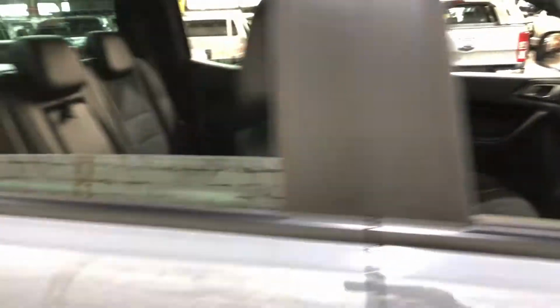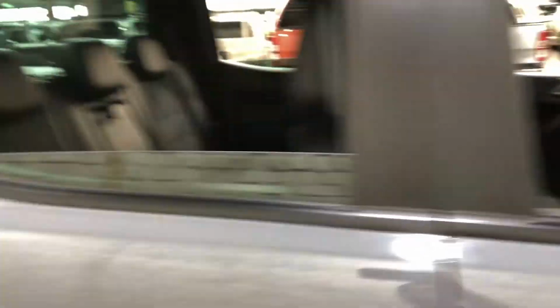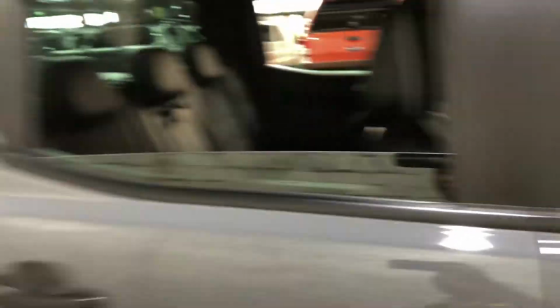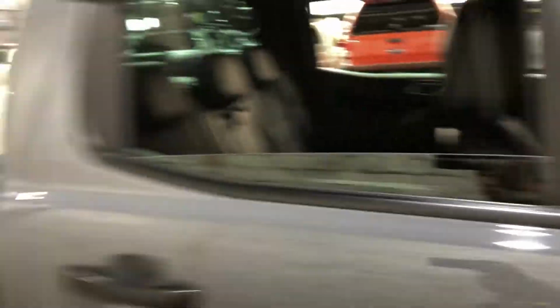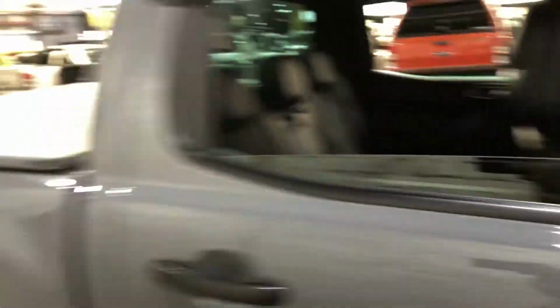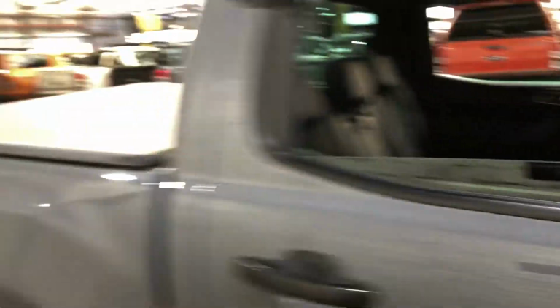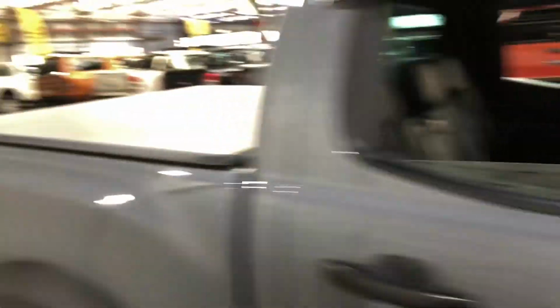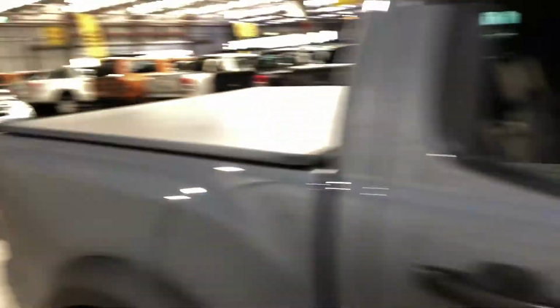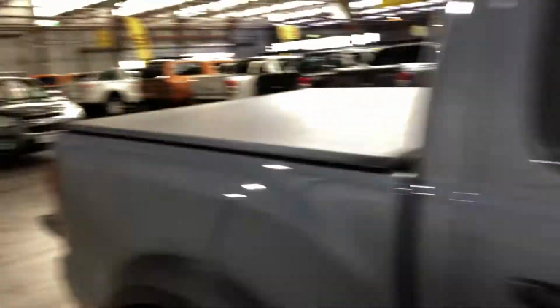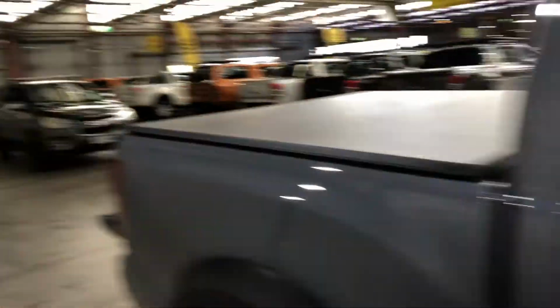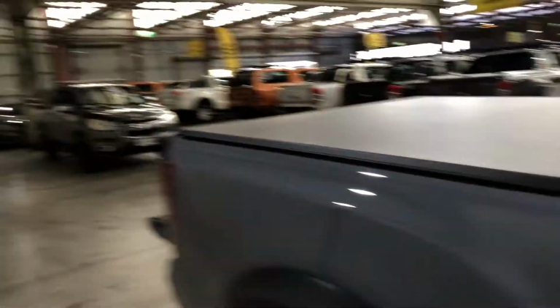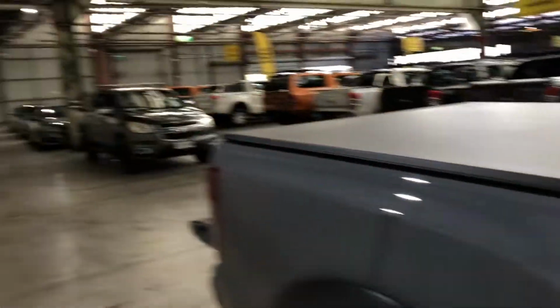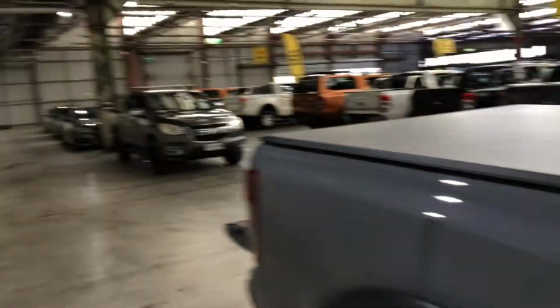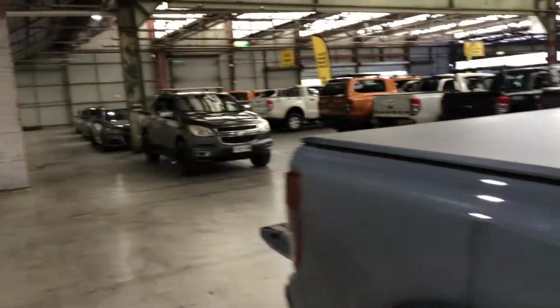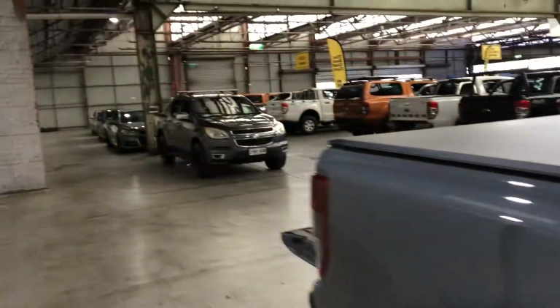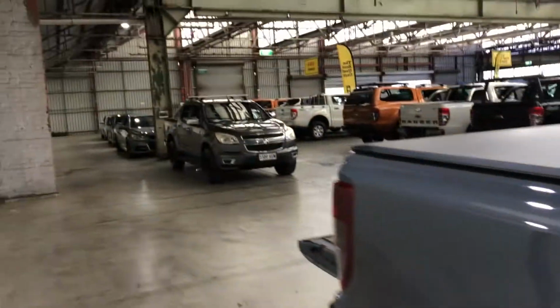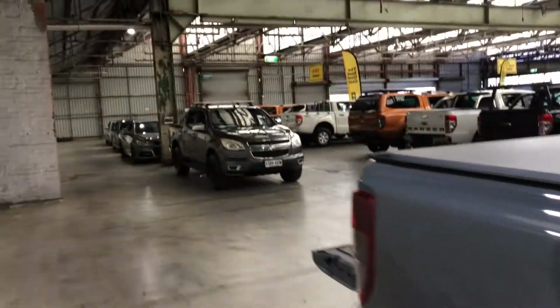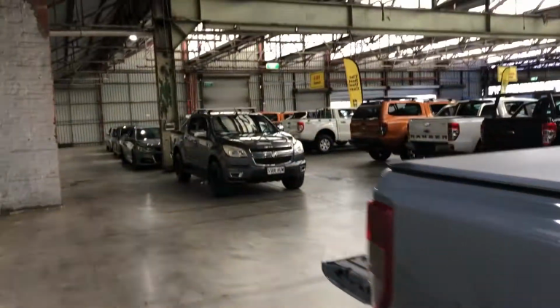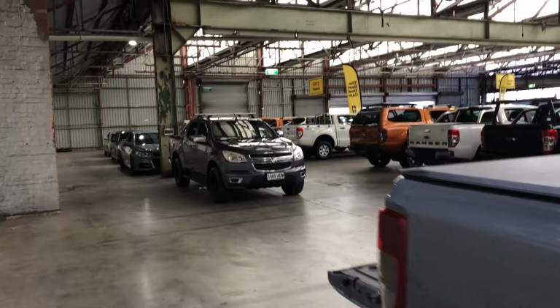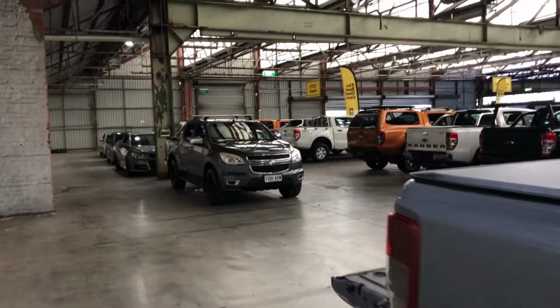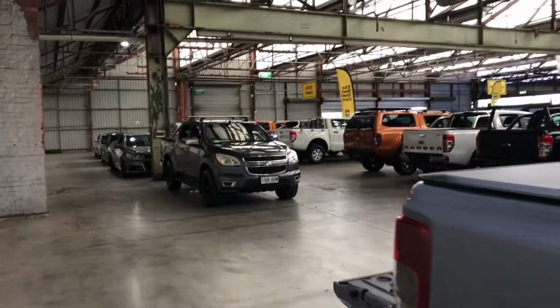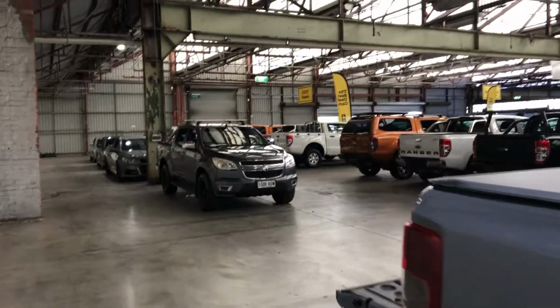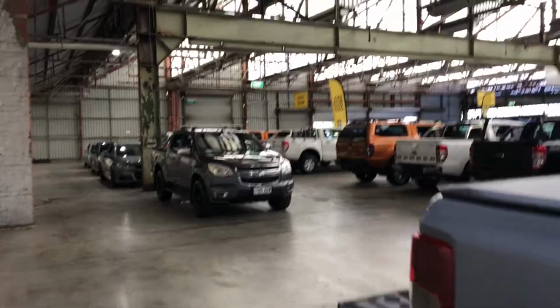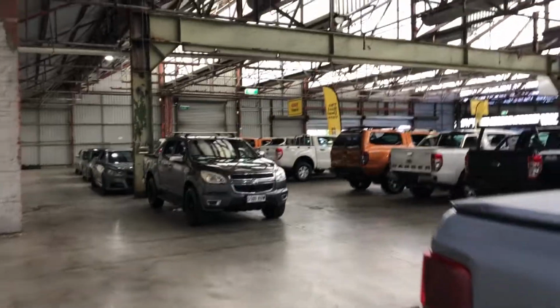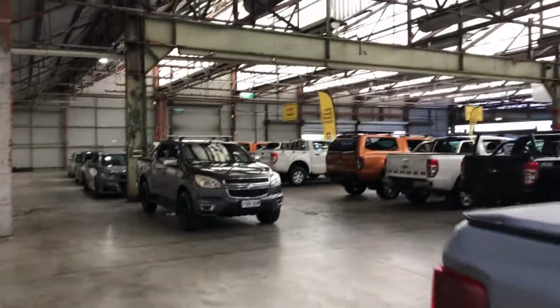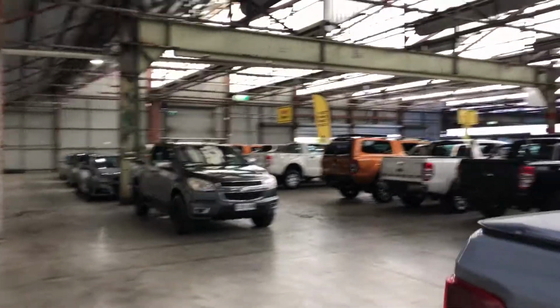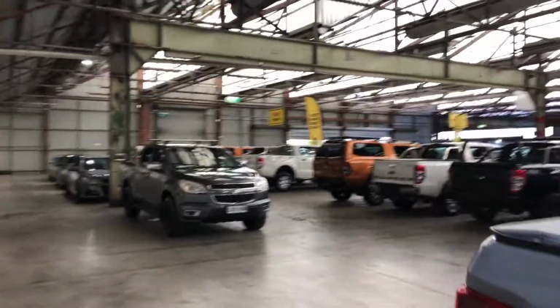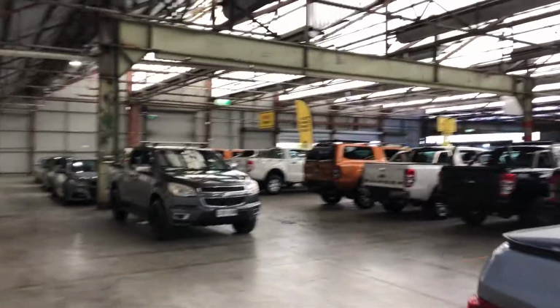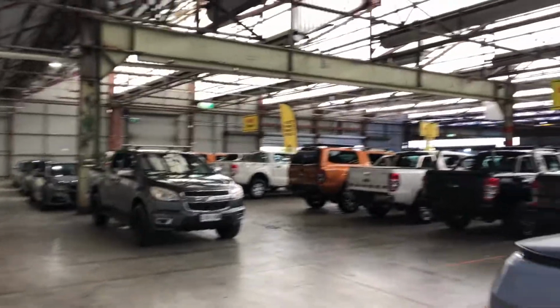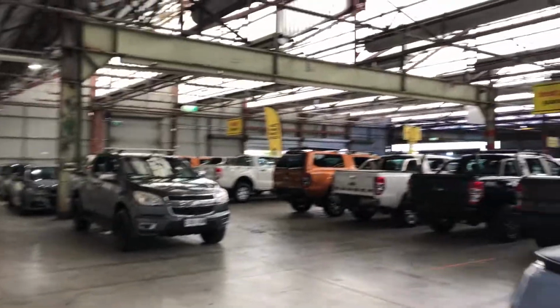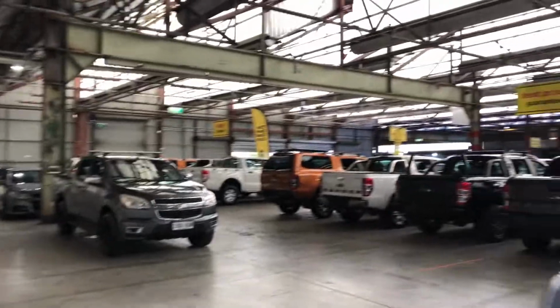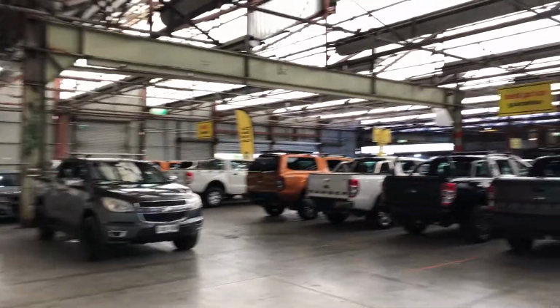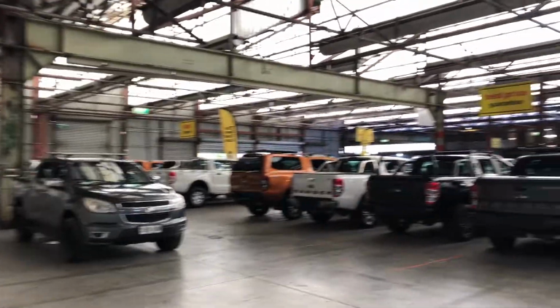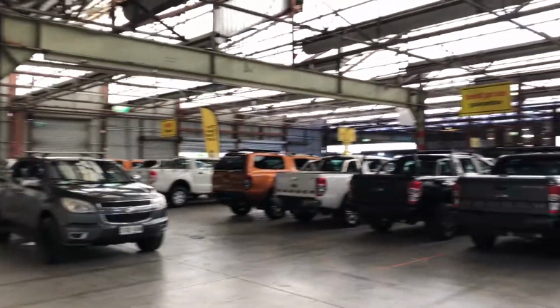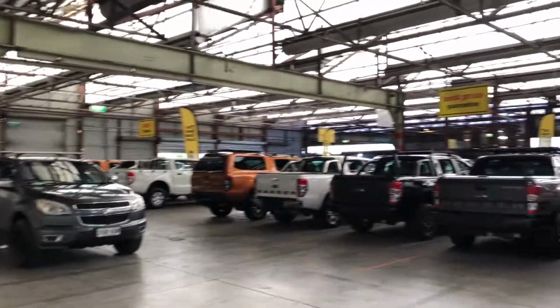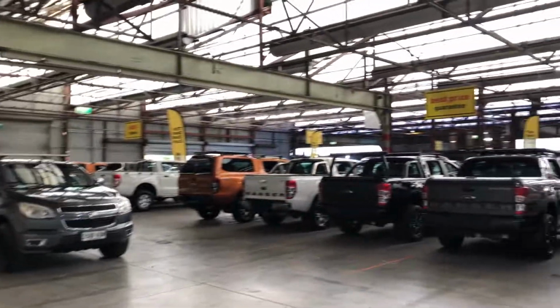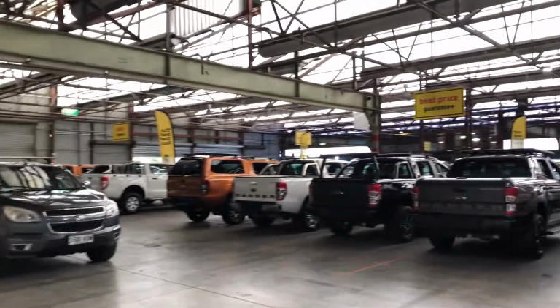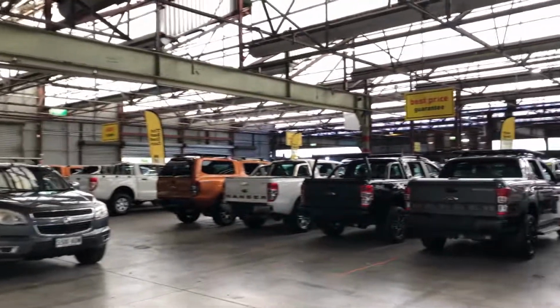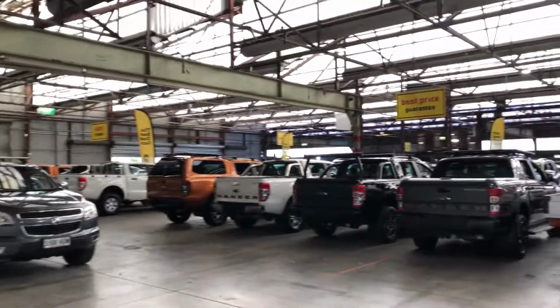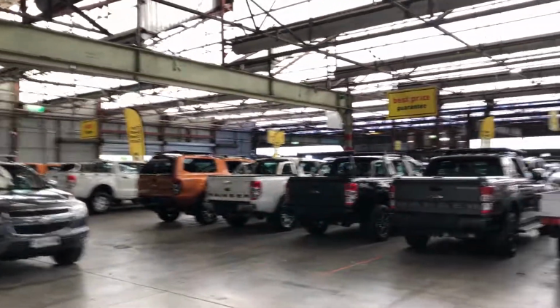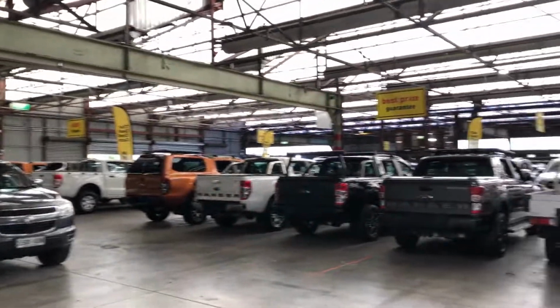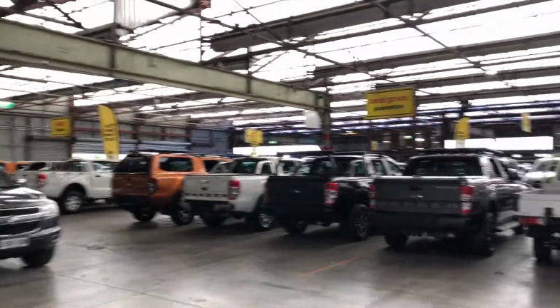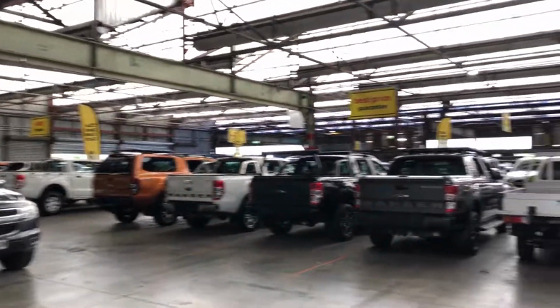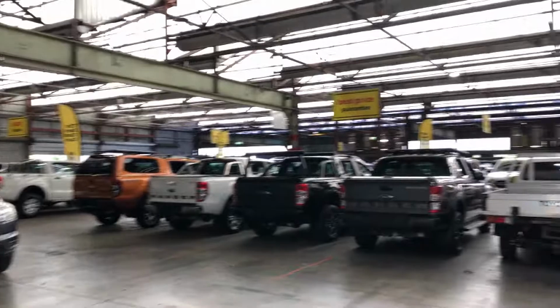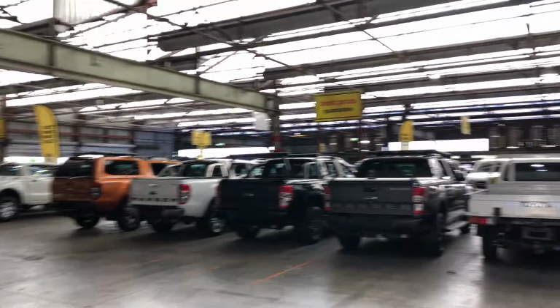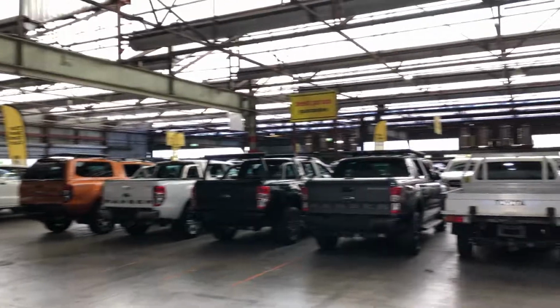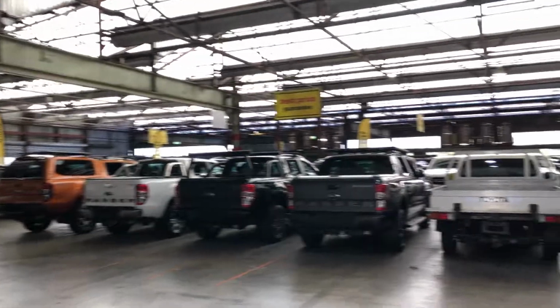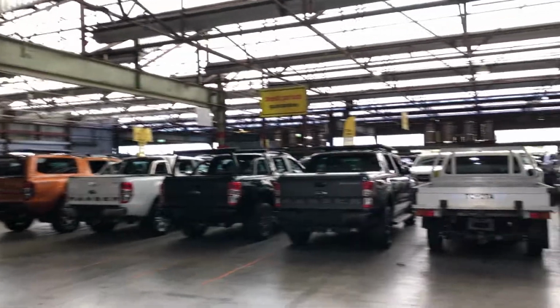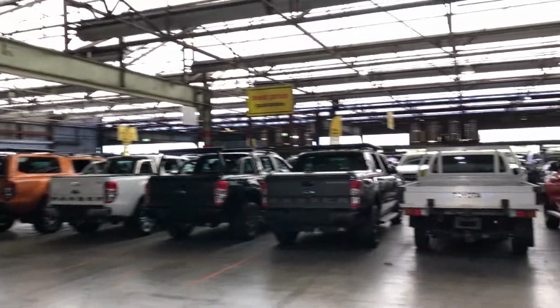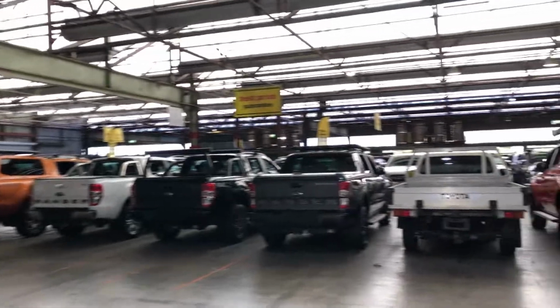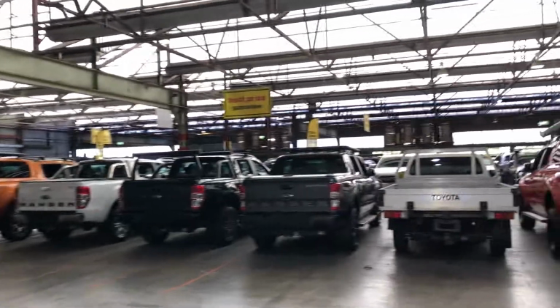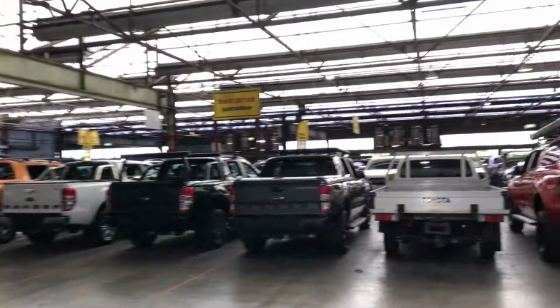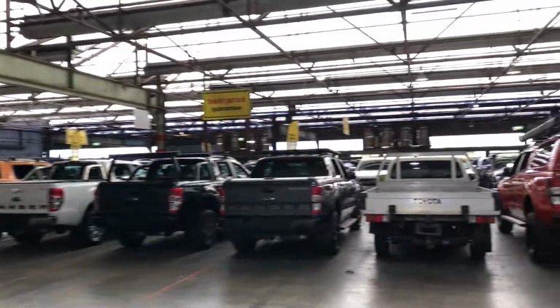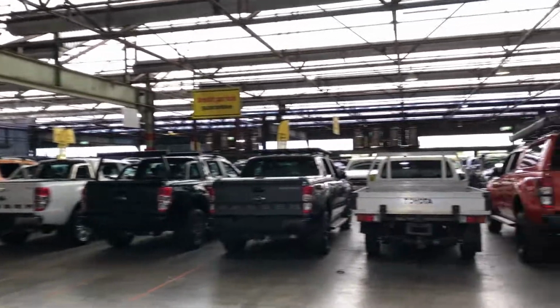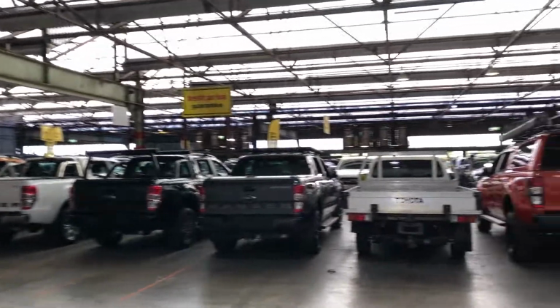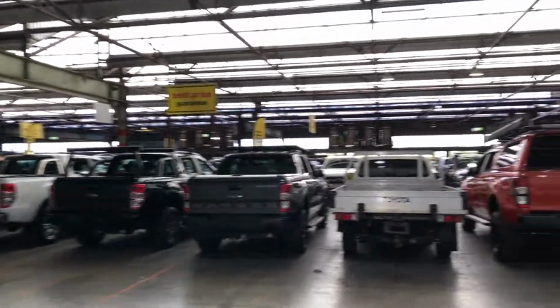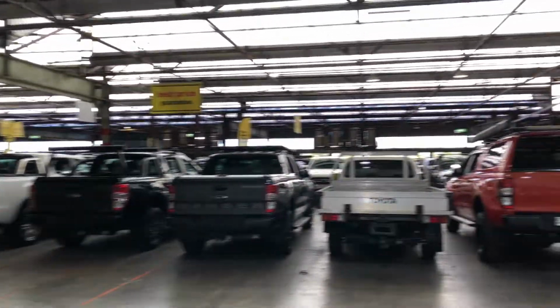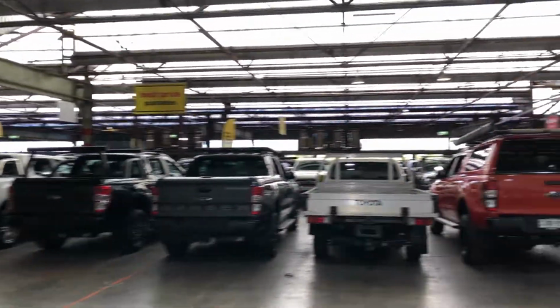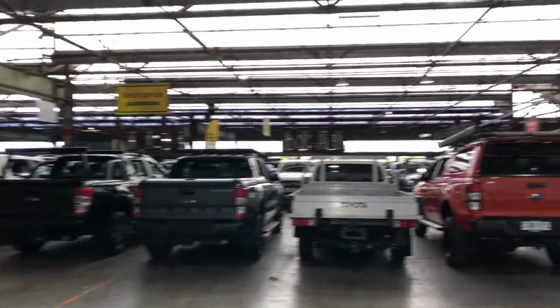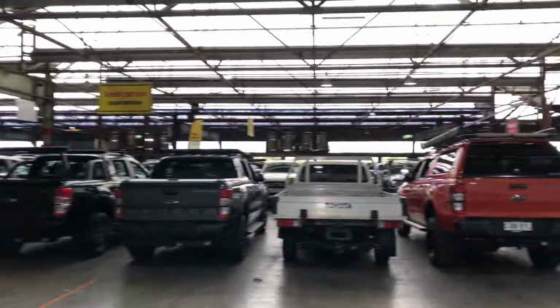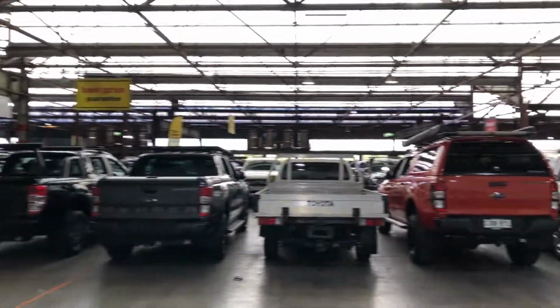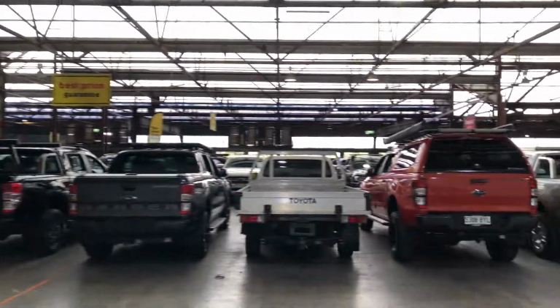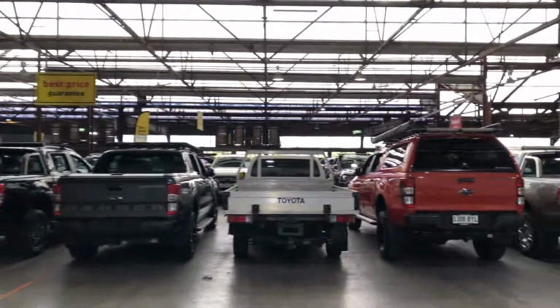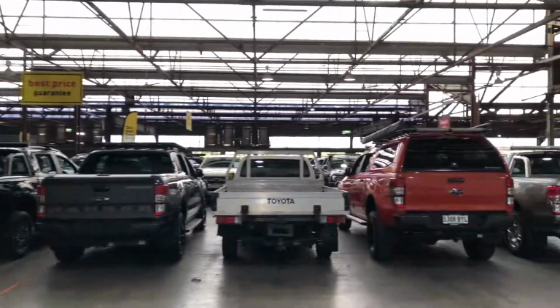It comes with two sets of keys and a full set of books. If this Ranger is not for you, we do have over 300 vehicles on the lot, with access to over 2,000 vehicles Australia-wide.